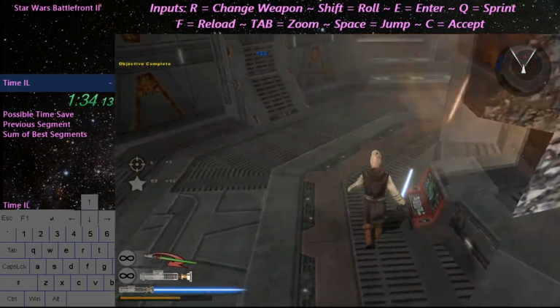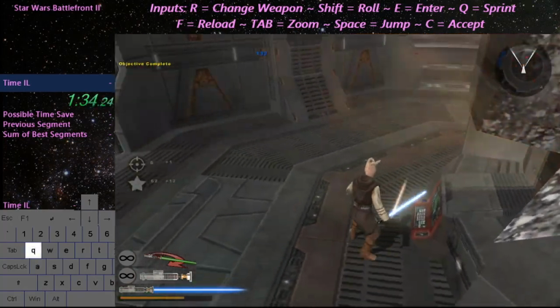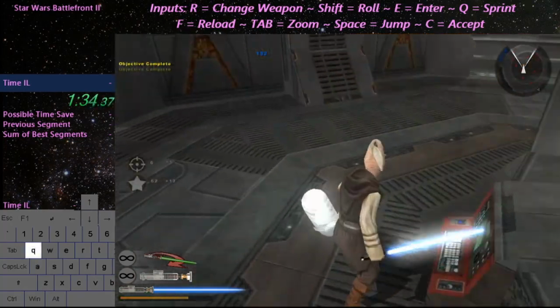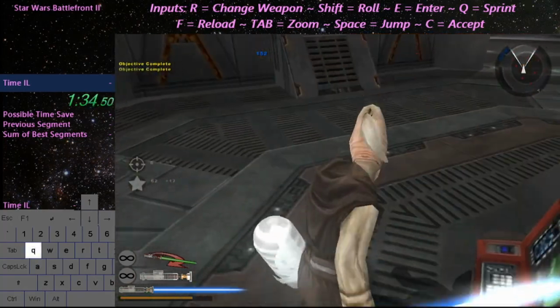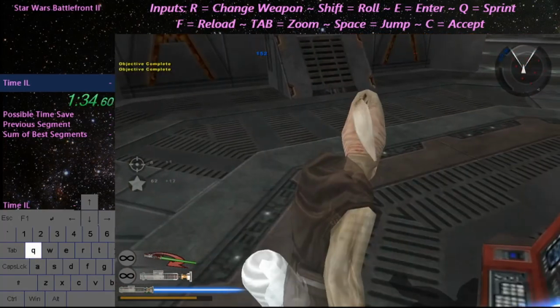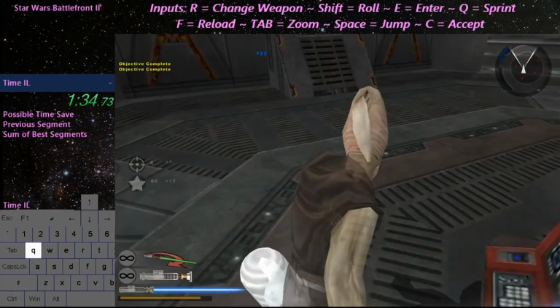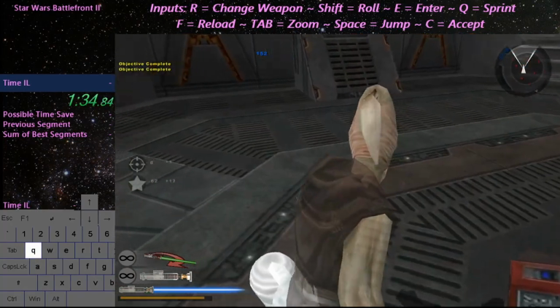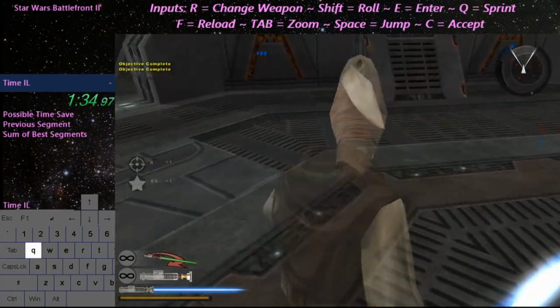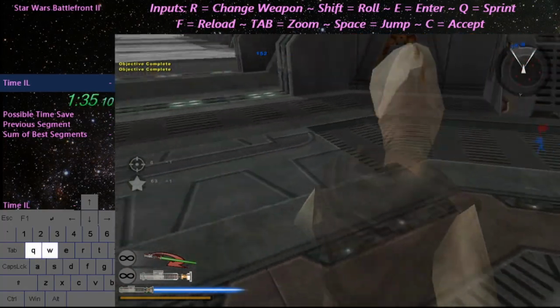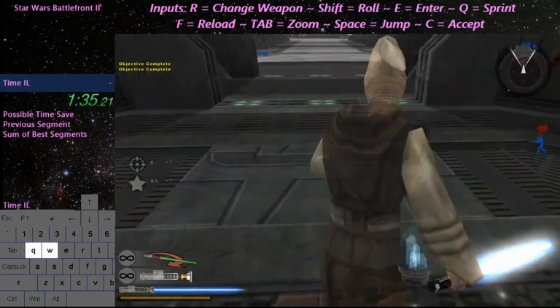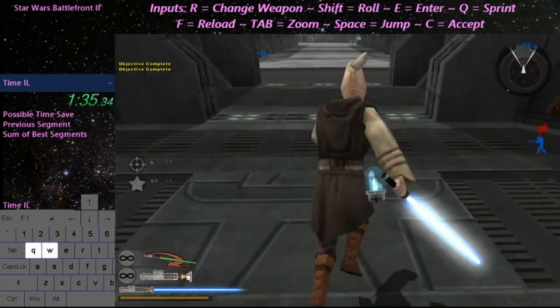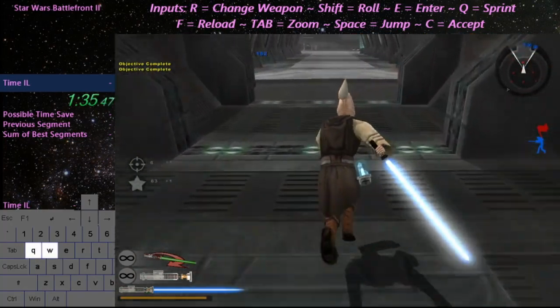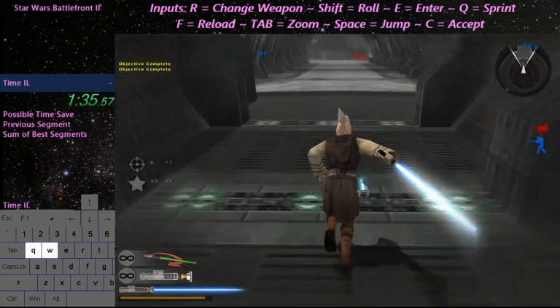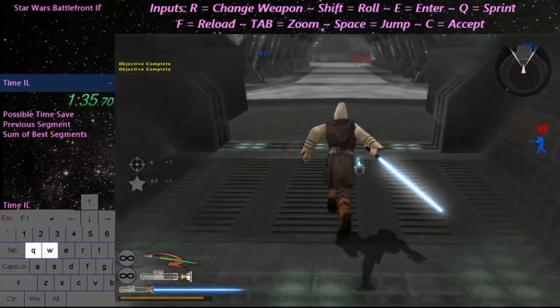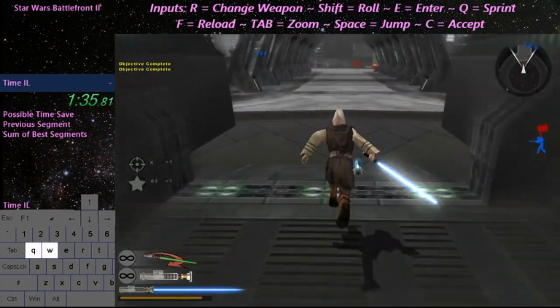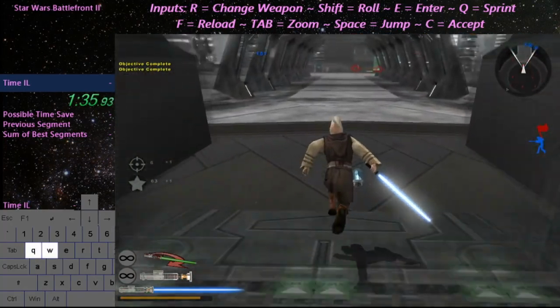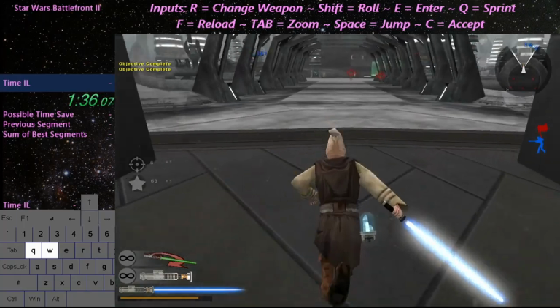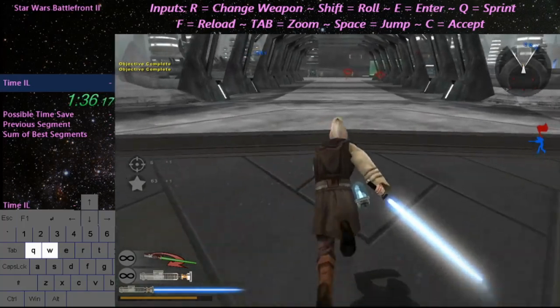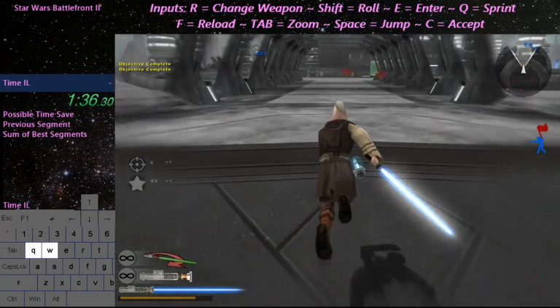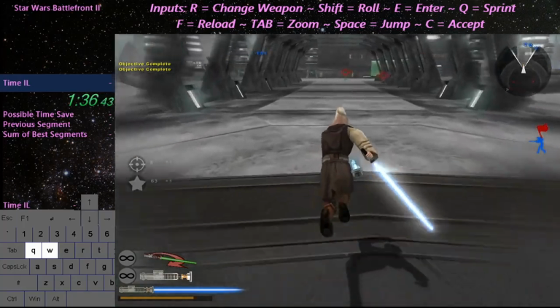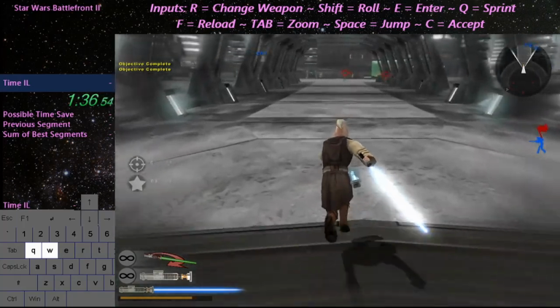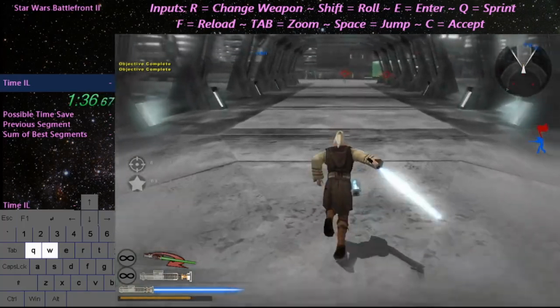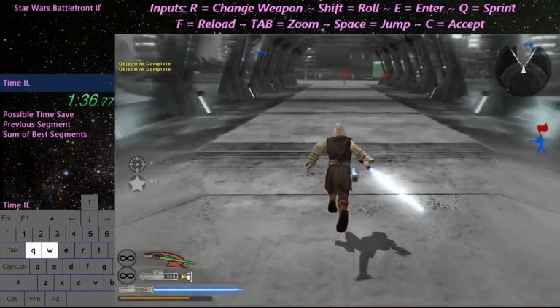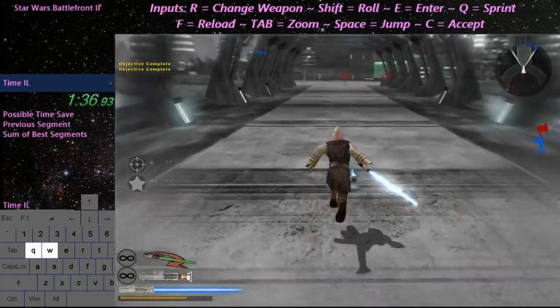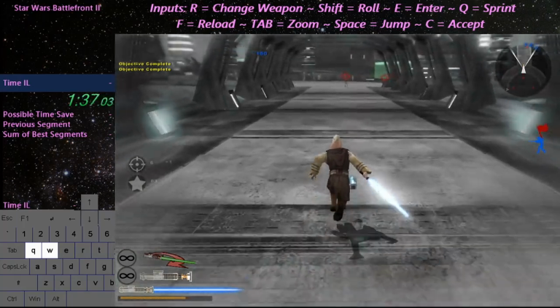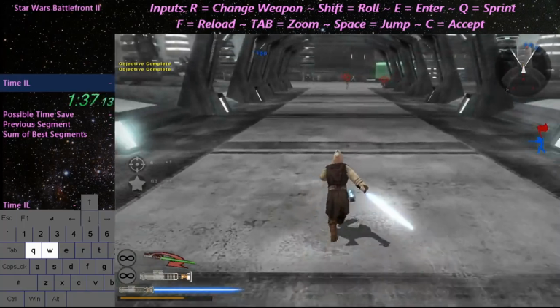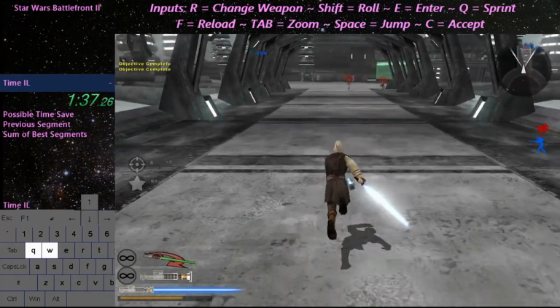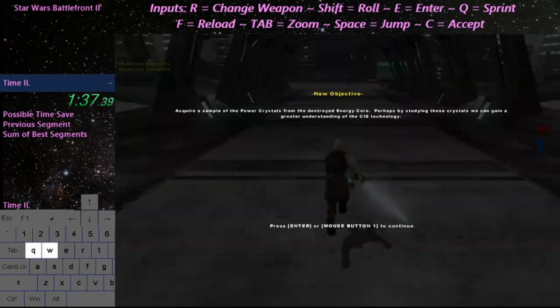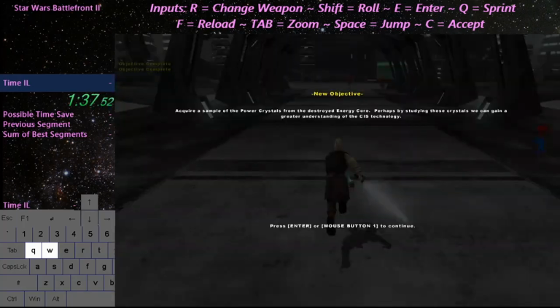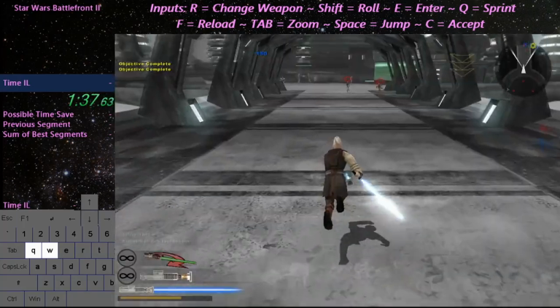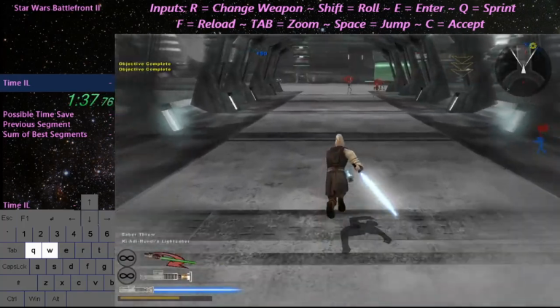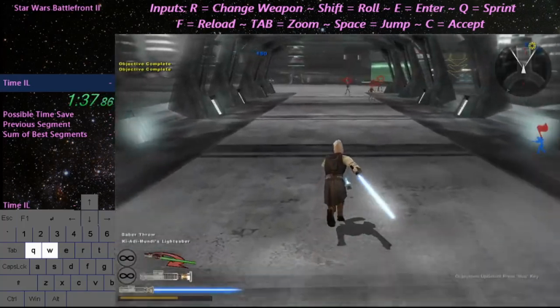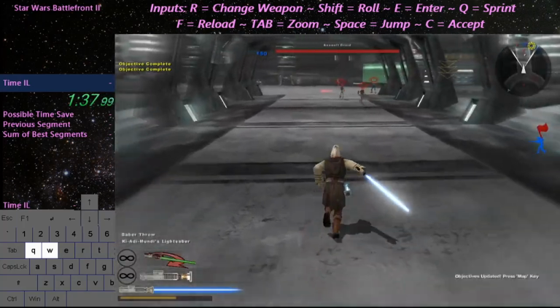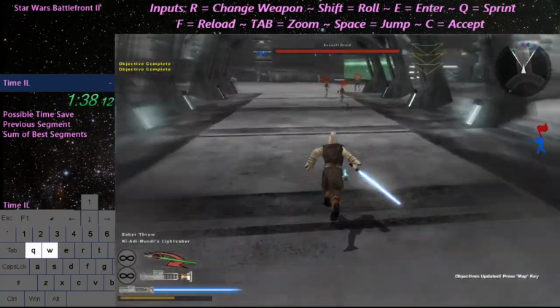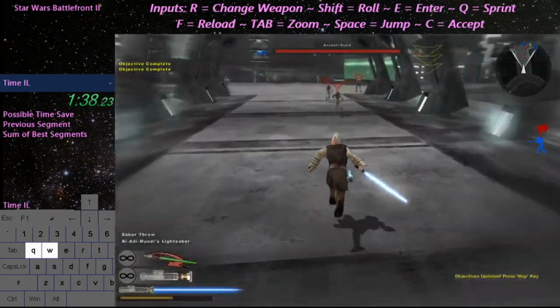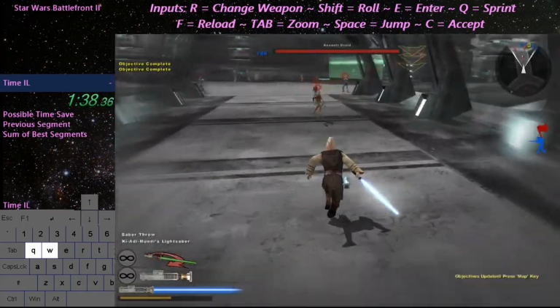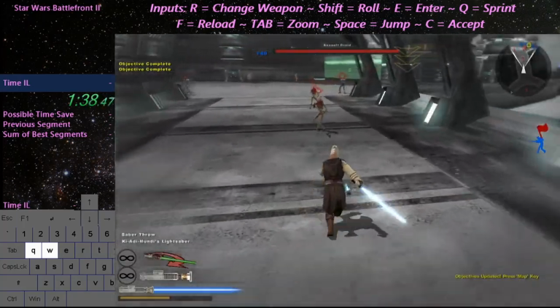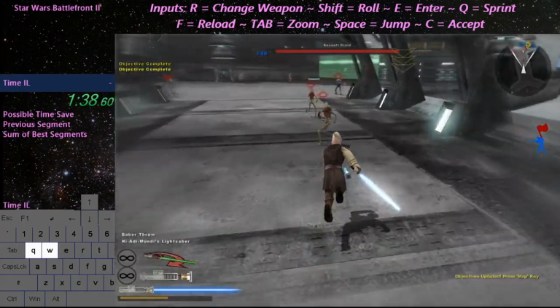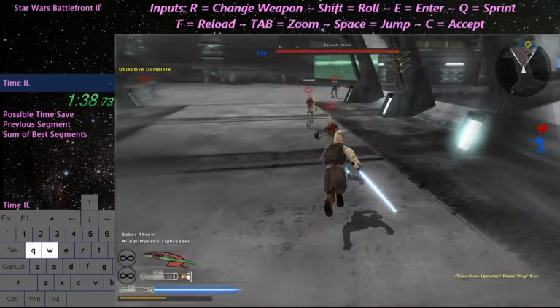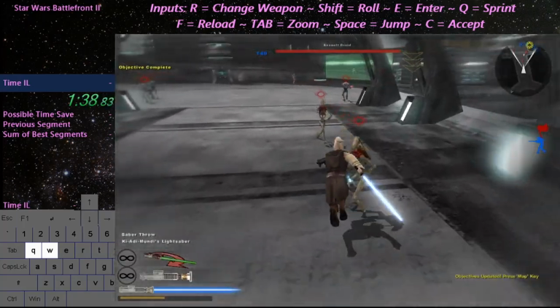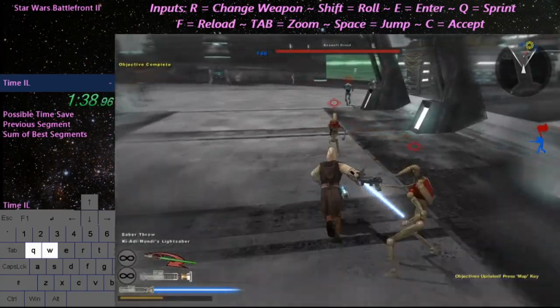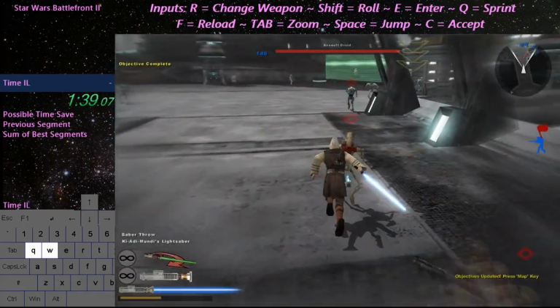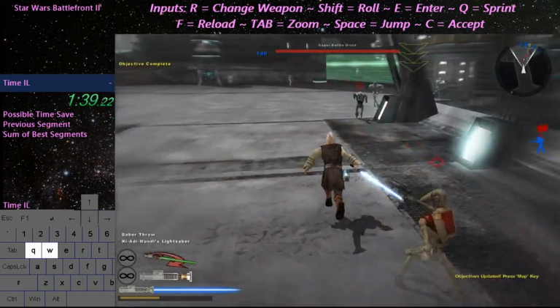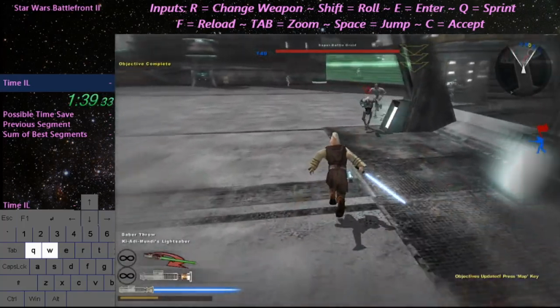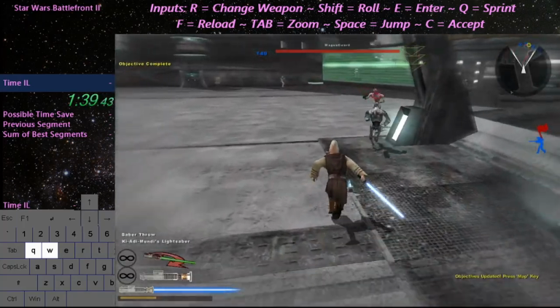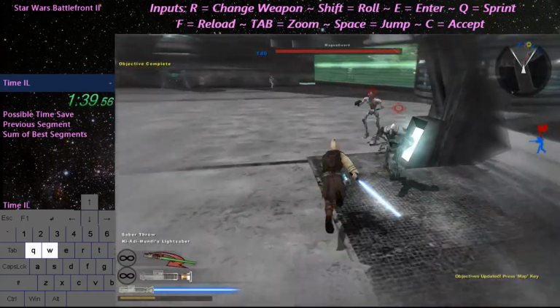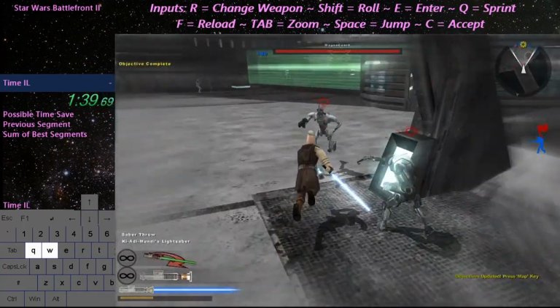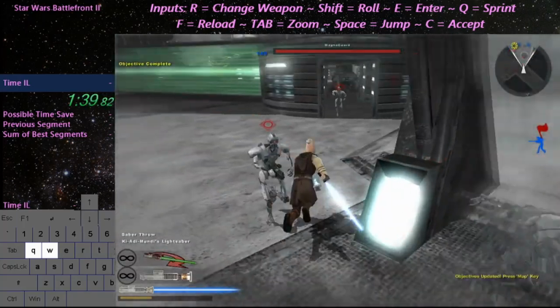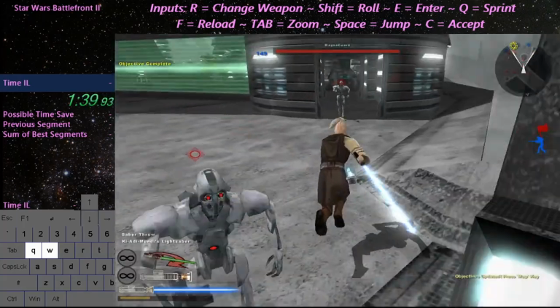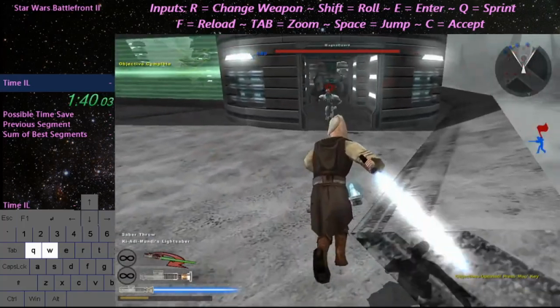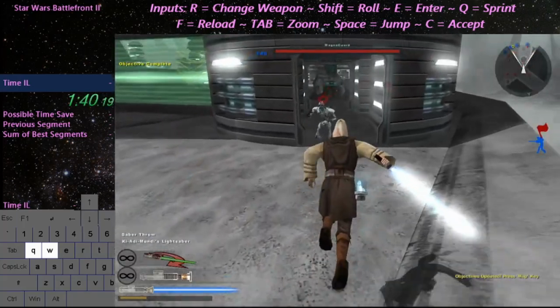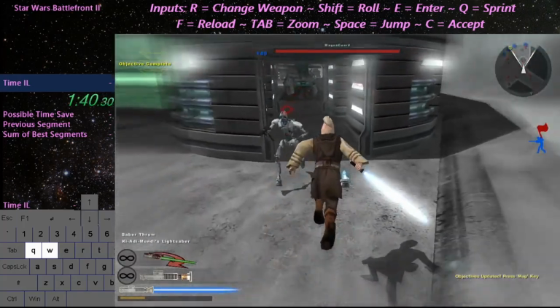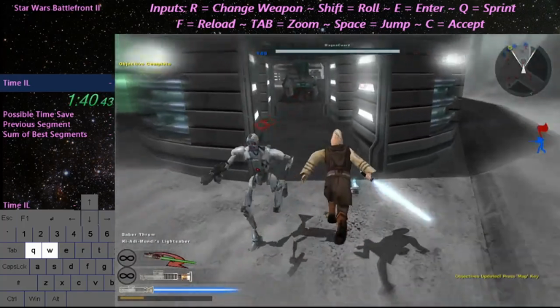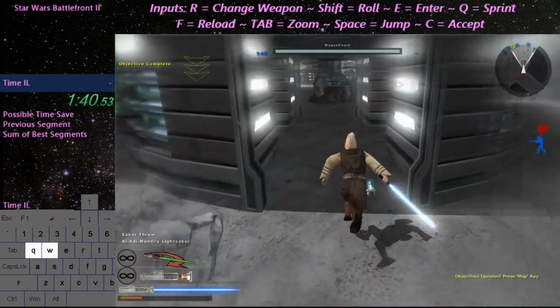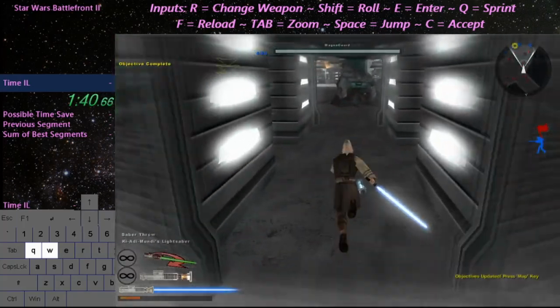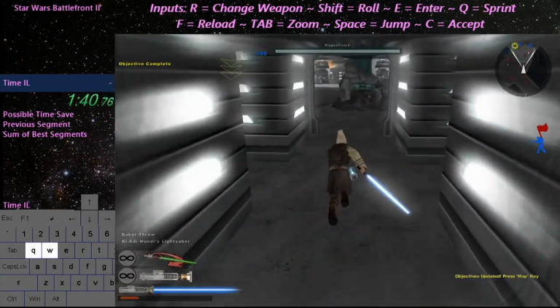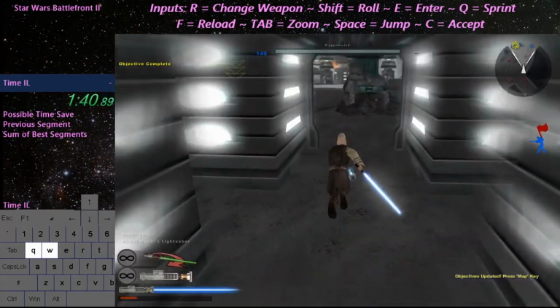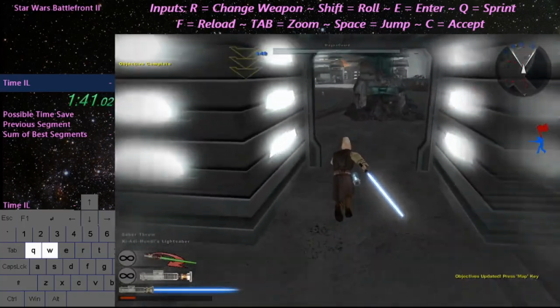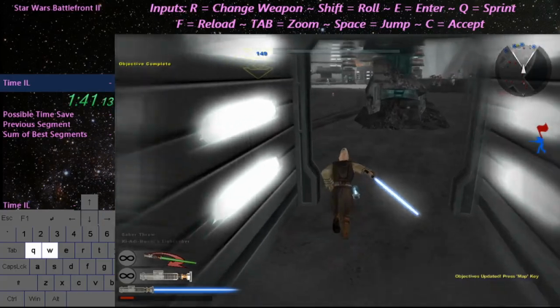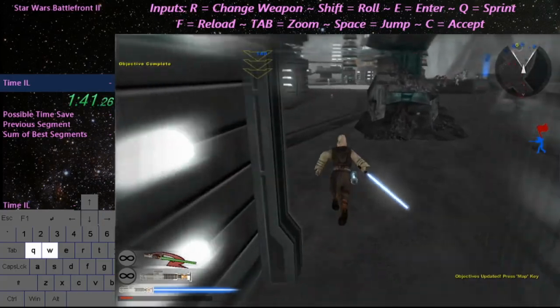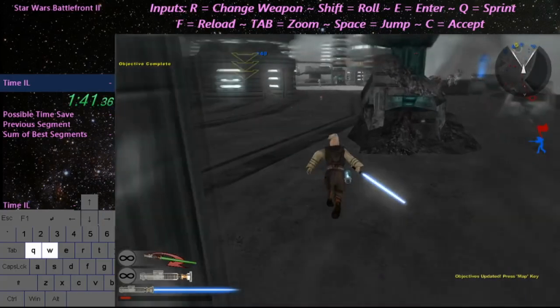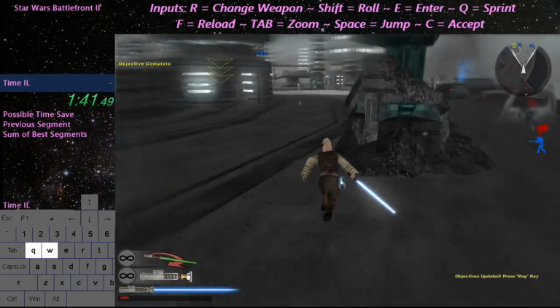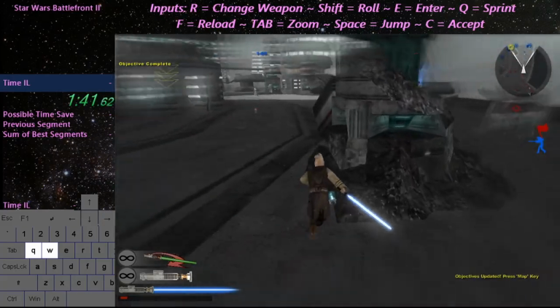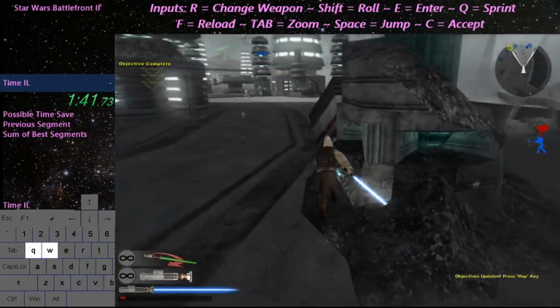Good work. Now collect the core samples and return them to the dropship on the other side of the bridge. Take the crystals back to the dropship.